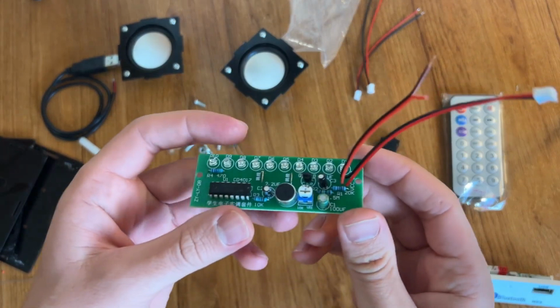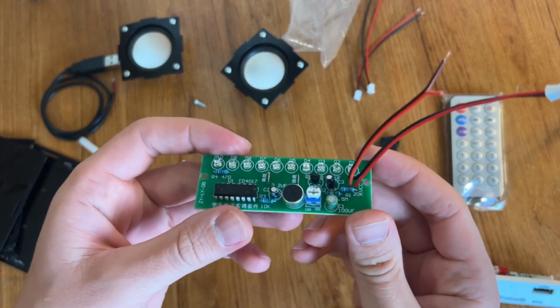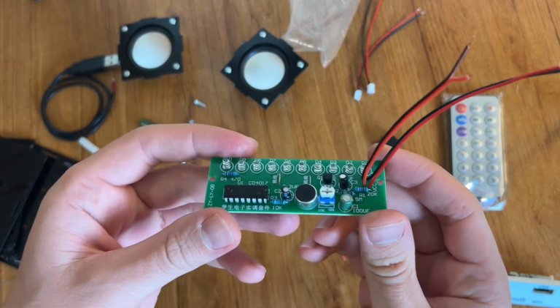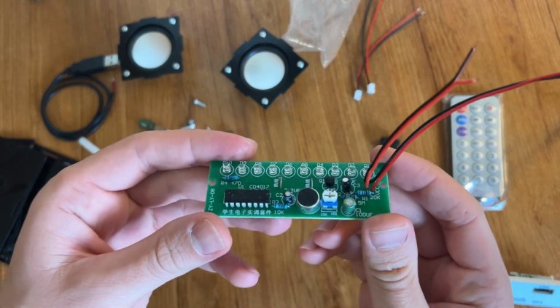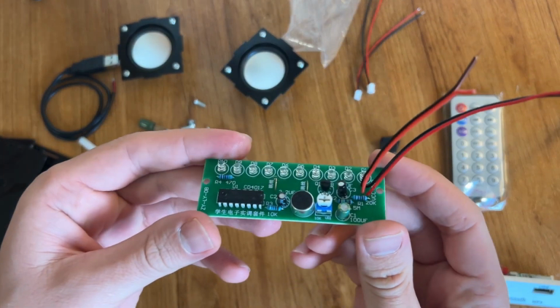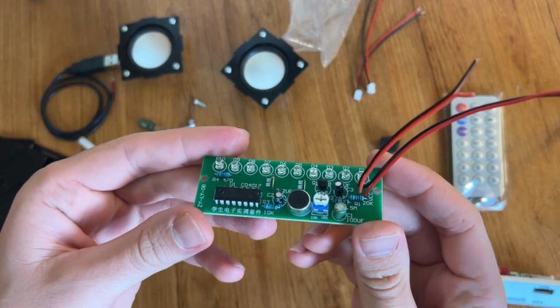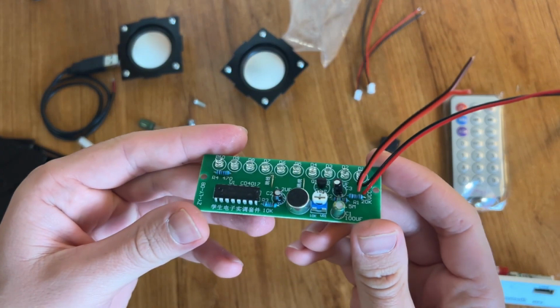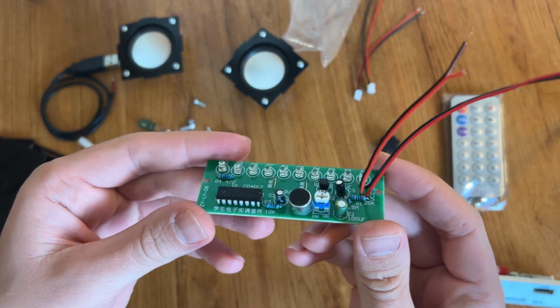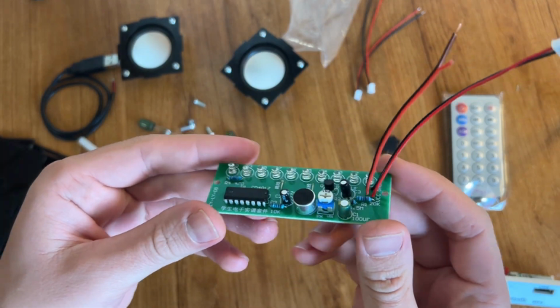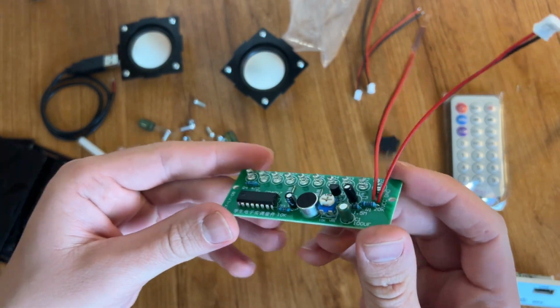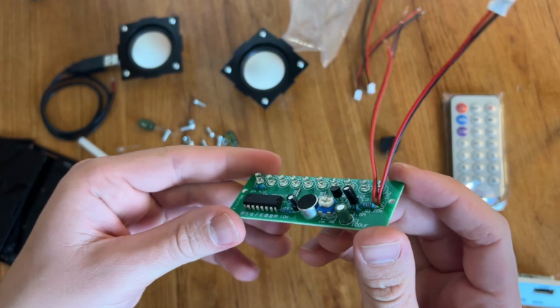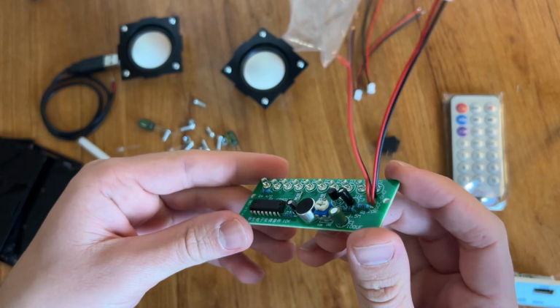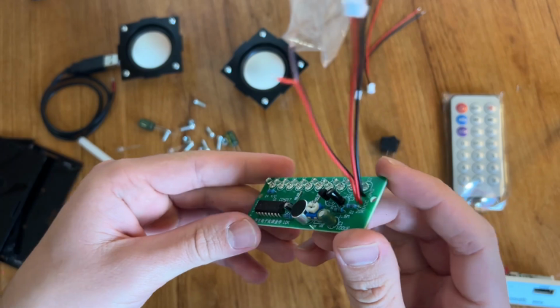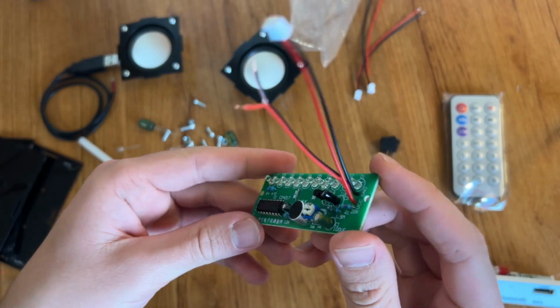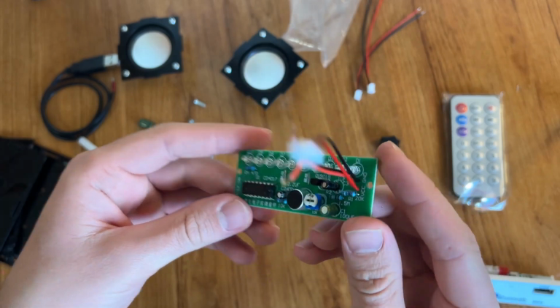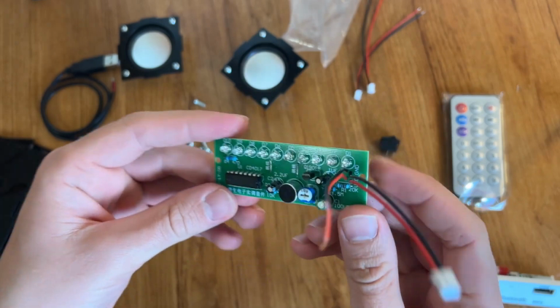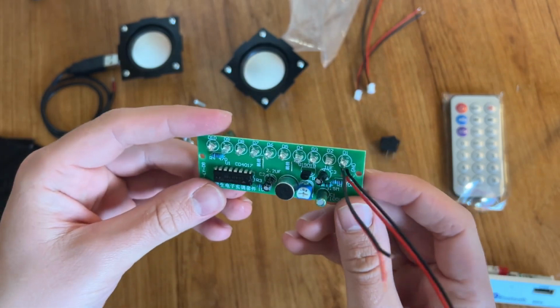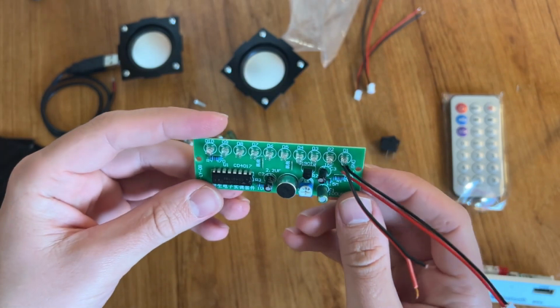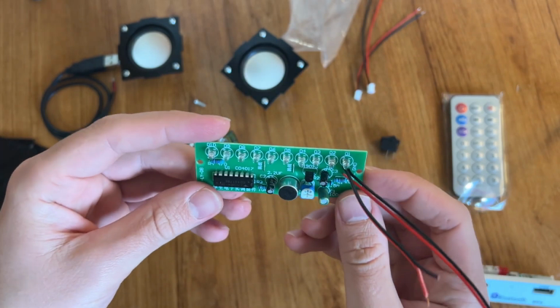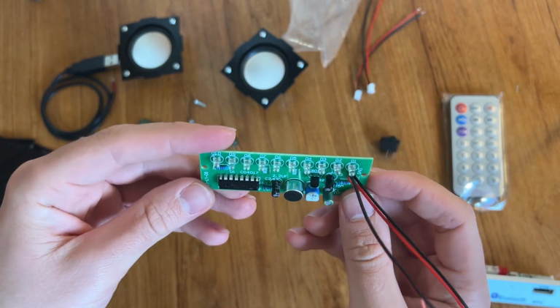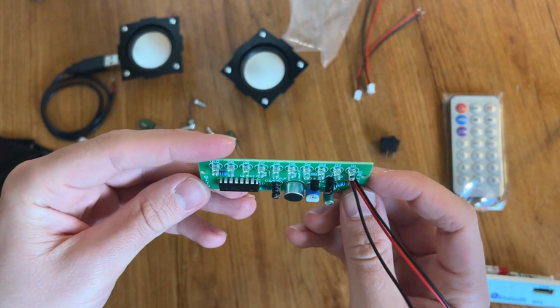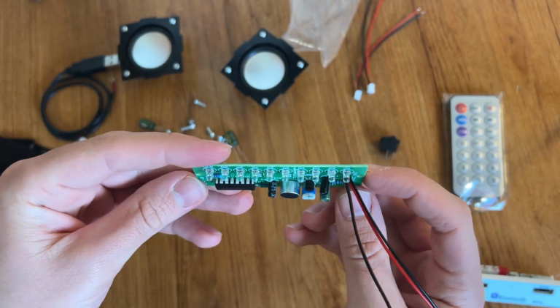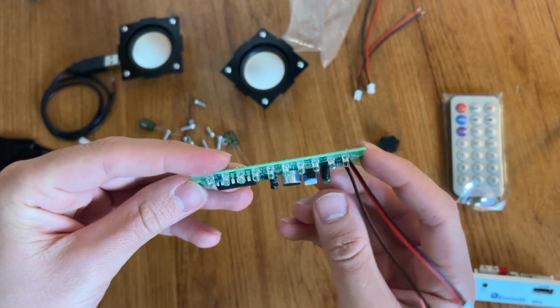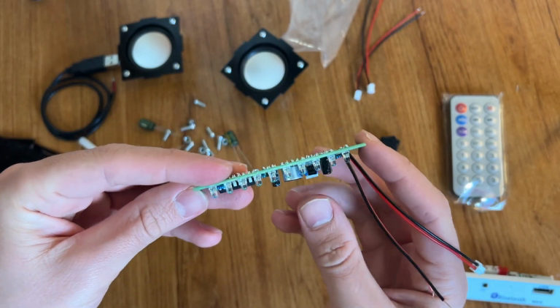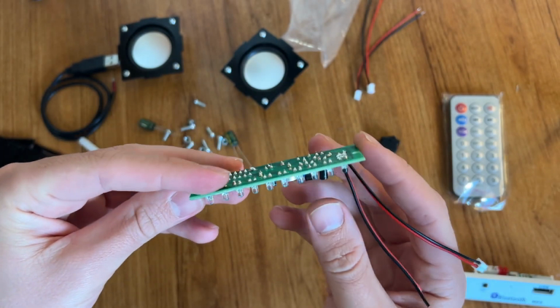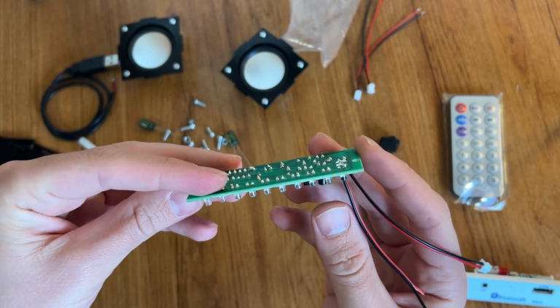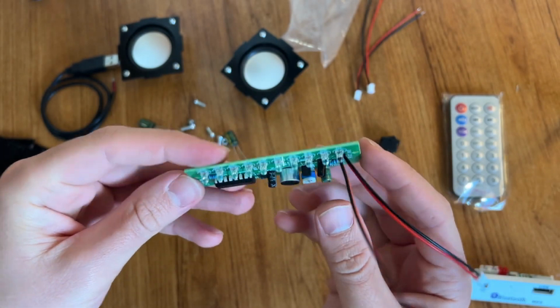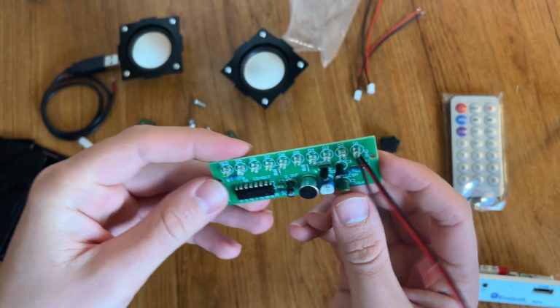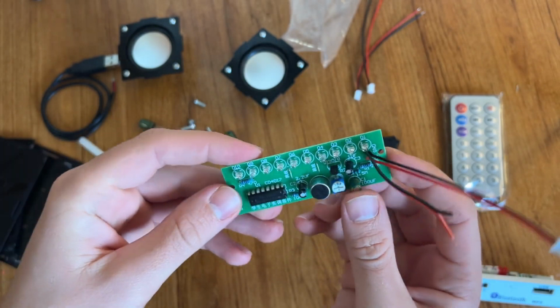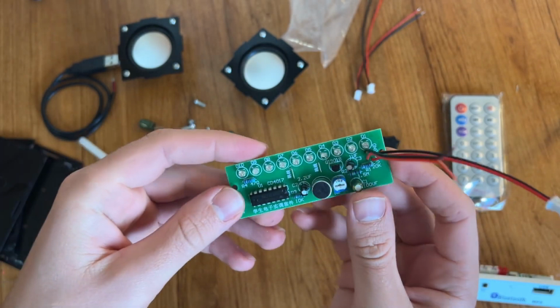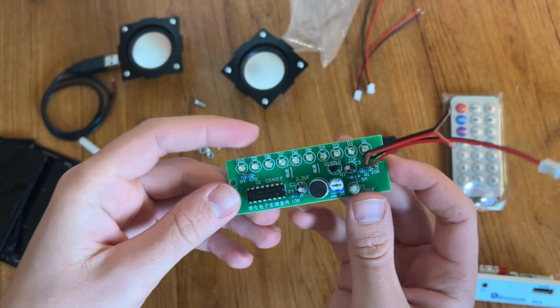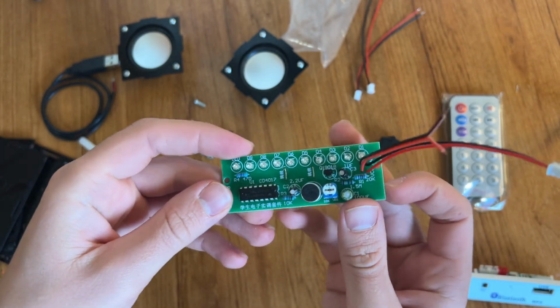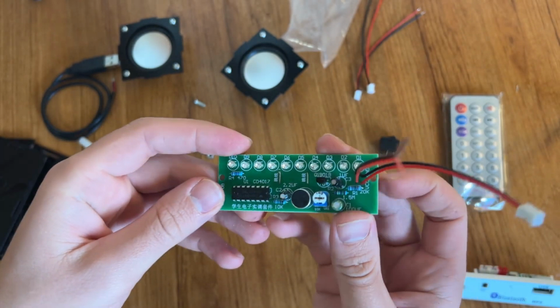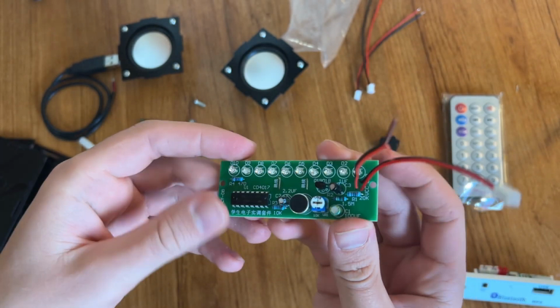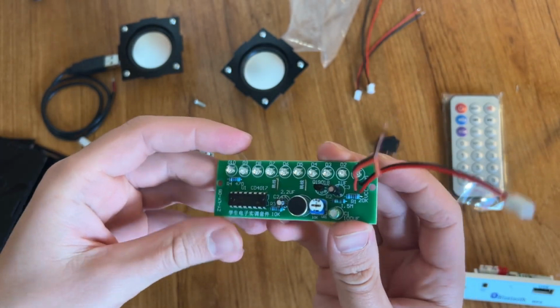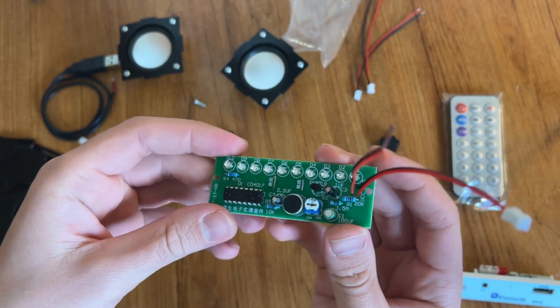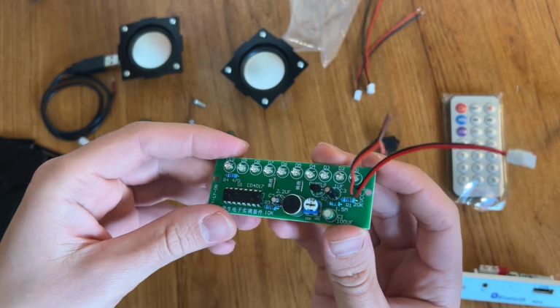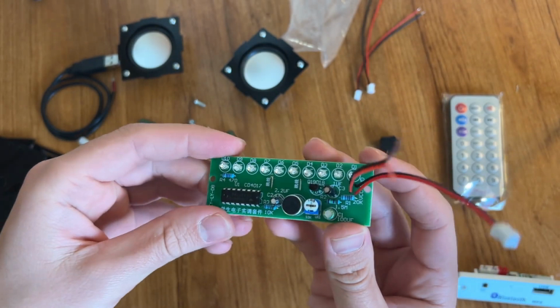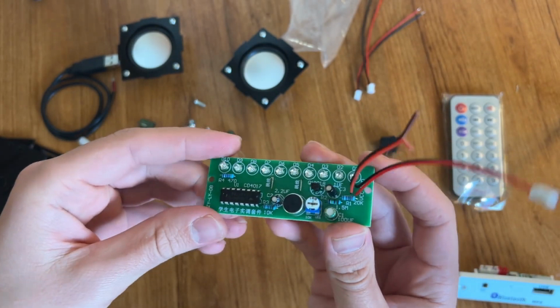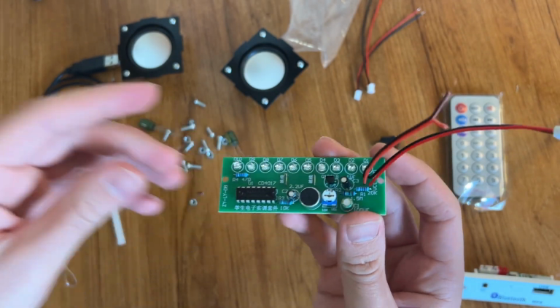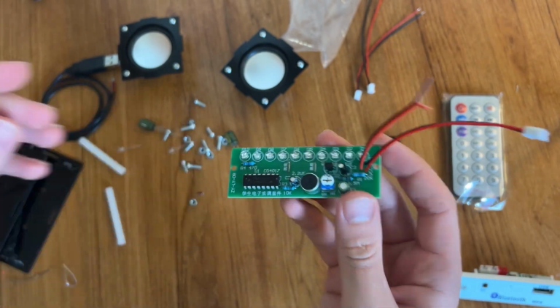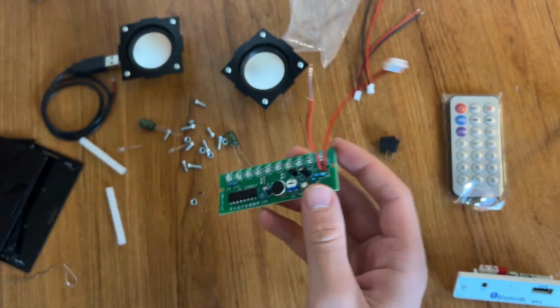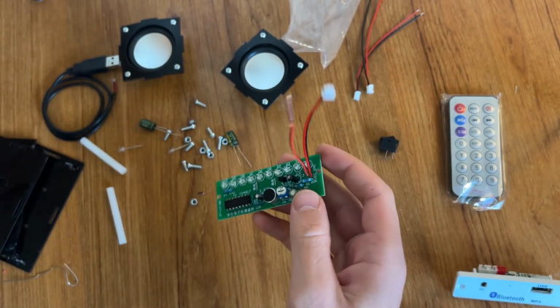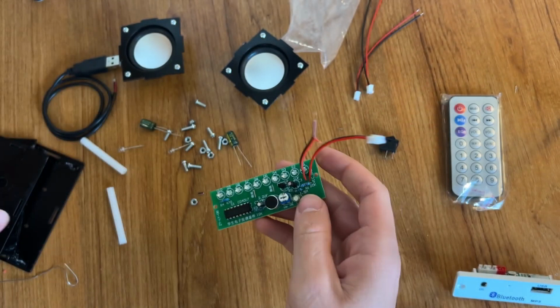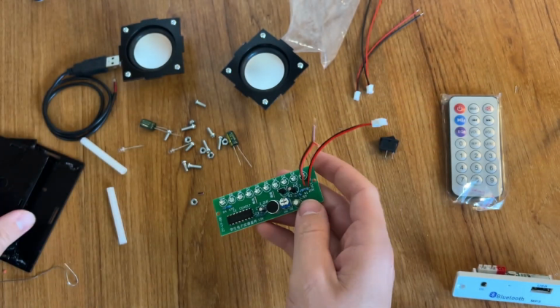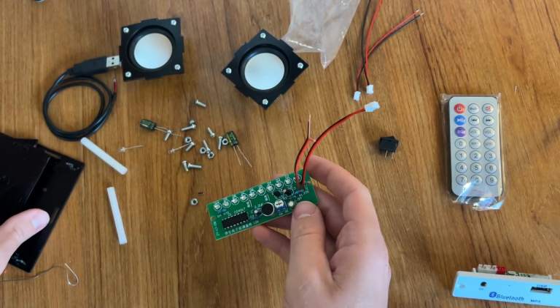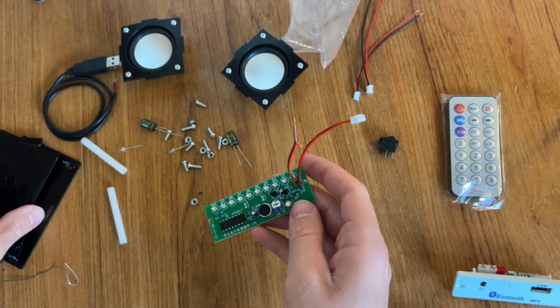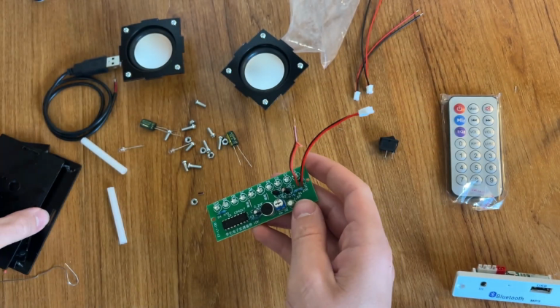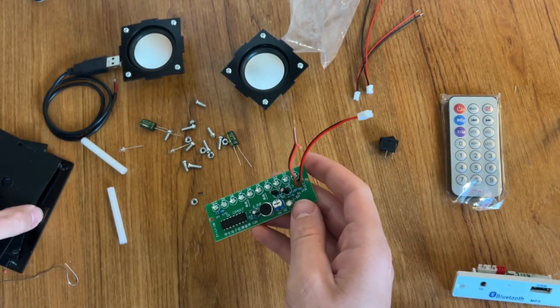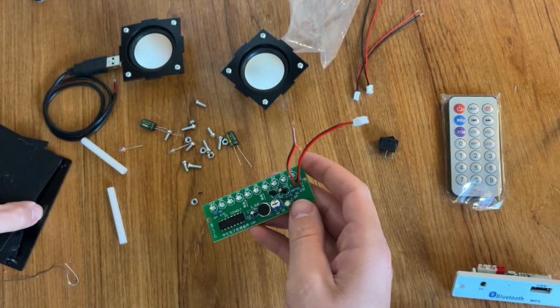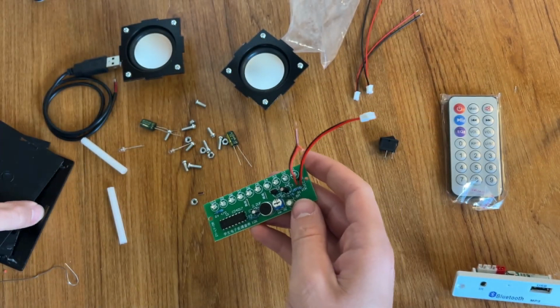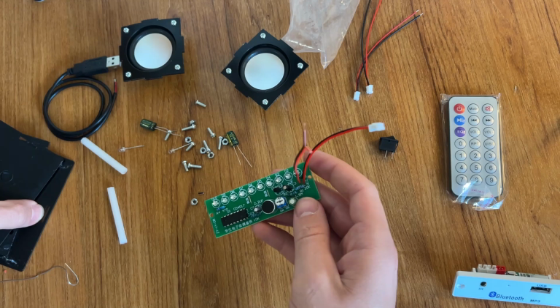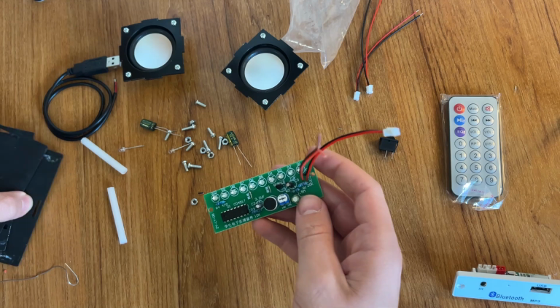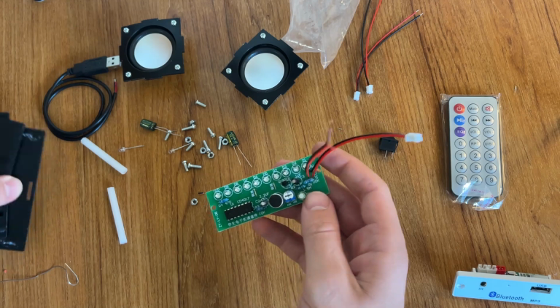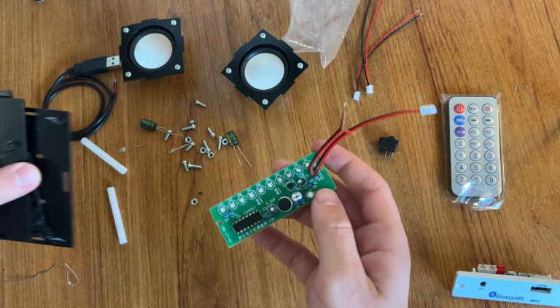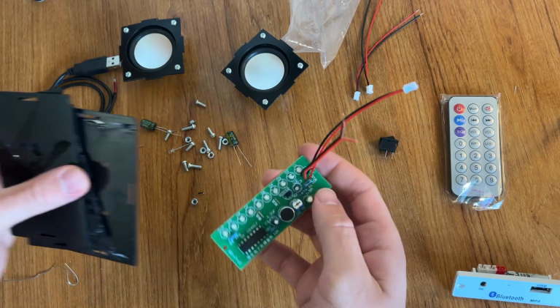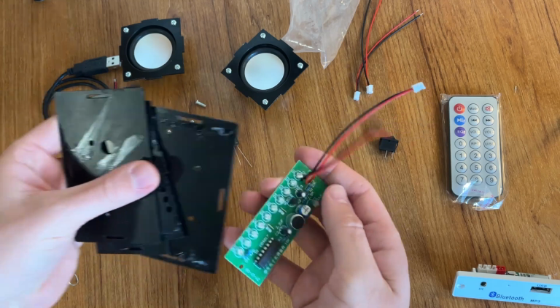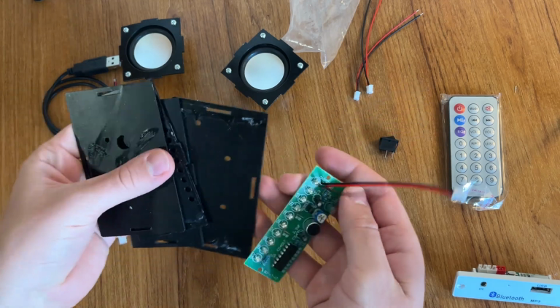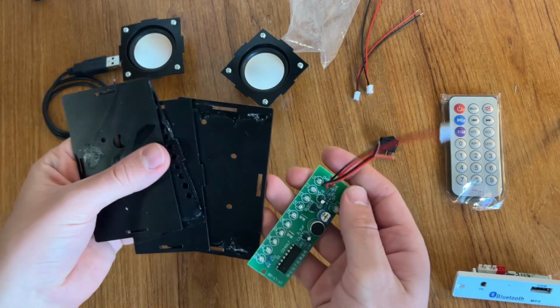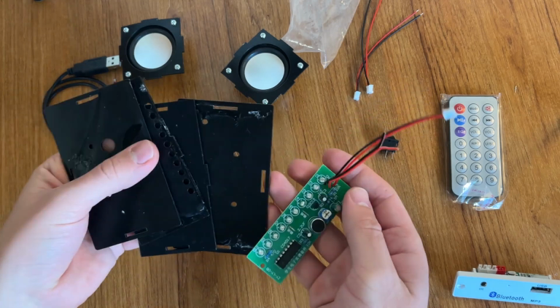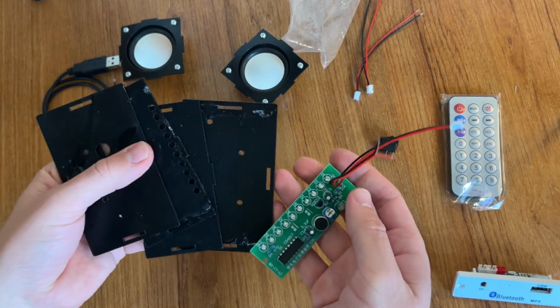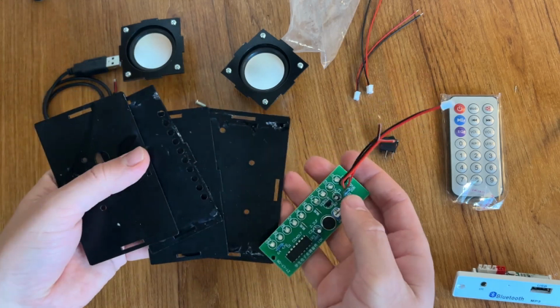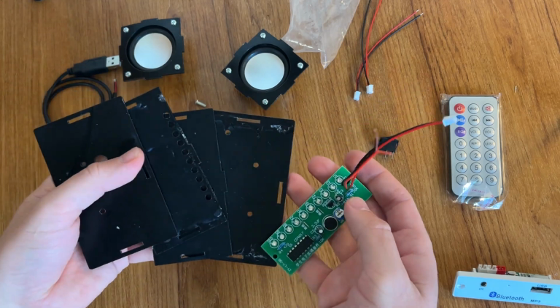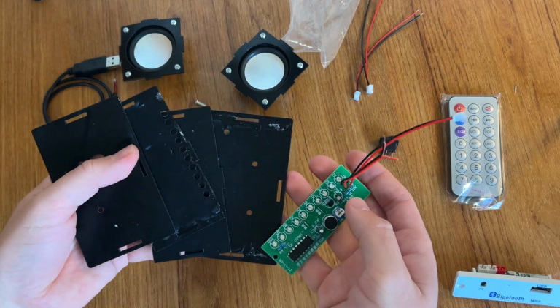Now our disco board is ready. We can continue with assembling the full set of our speaker.